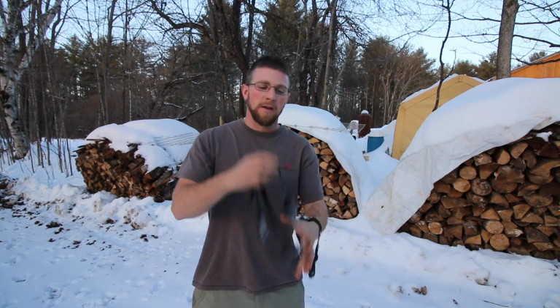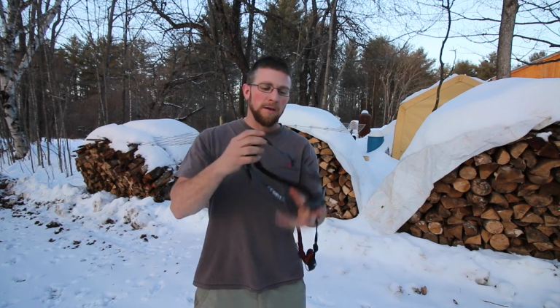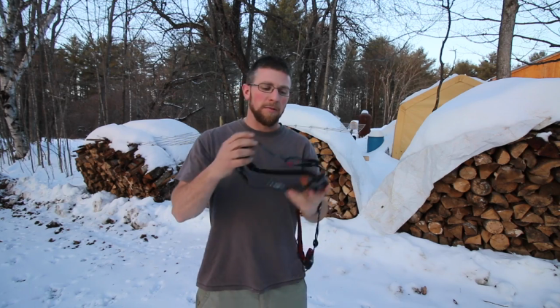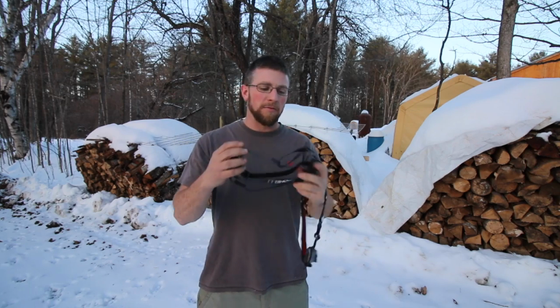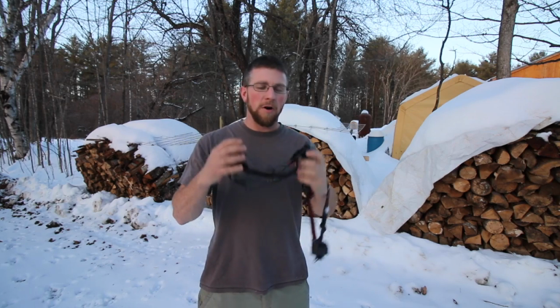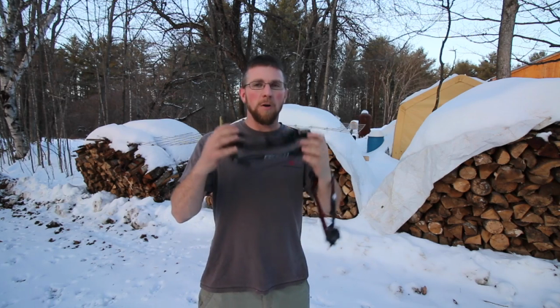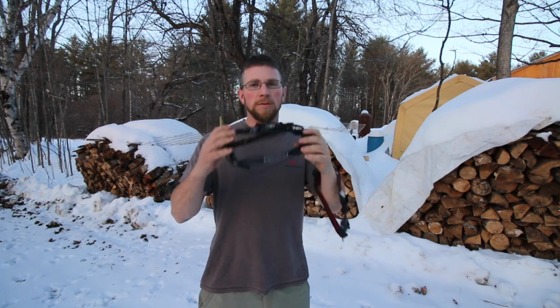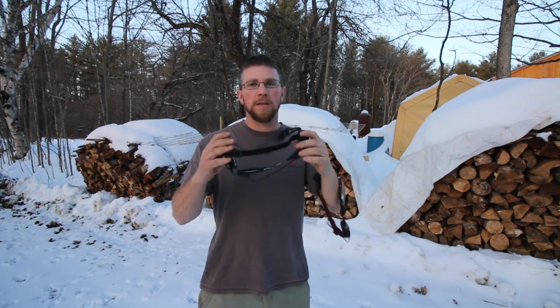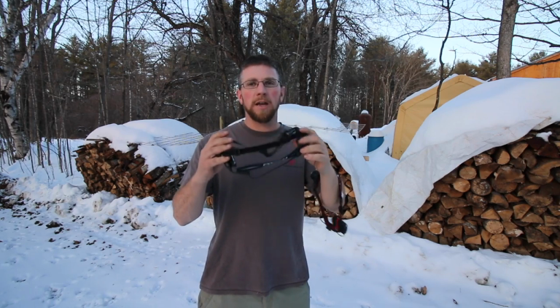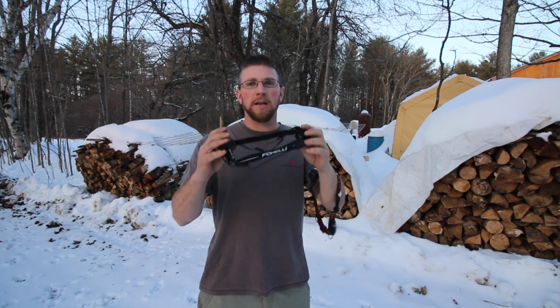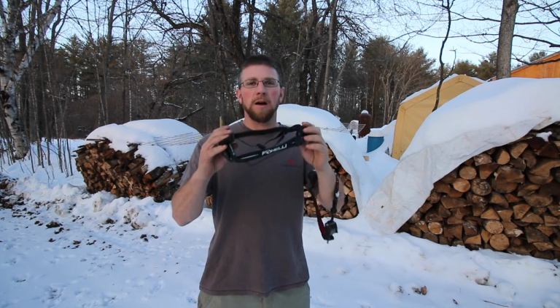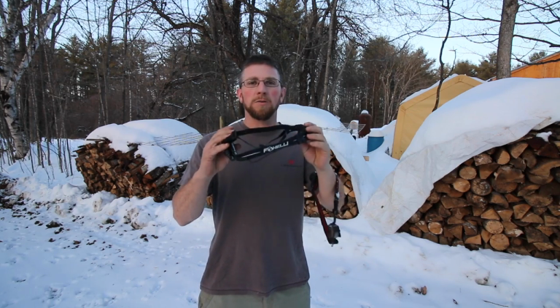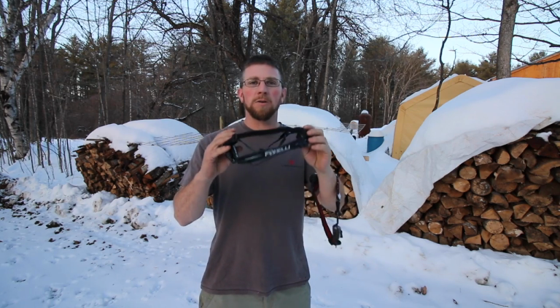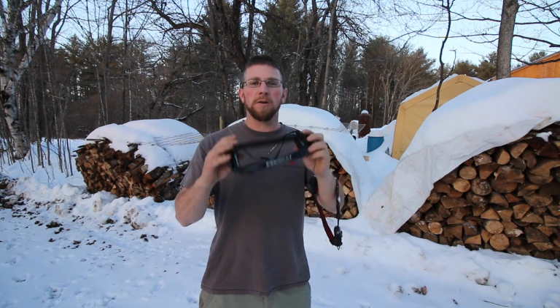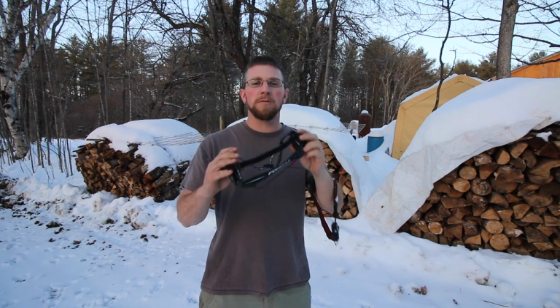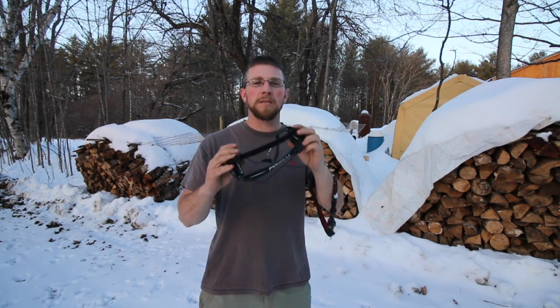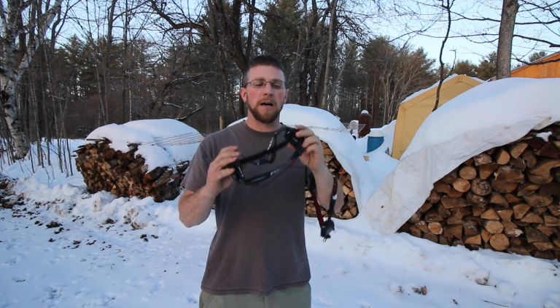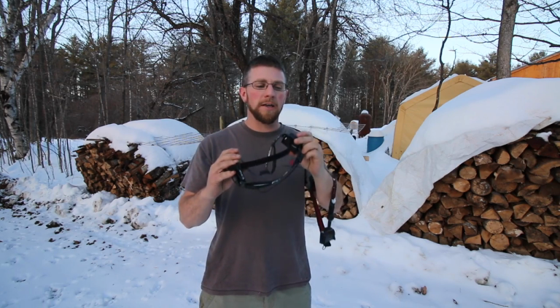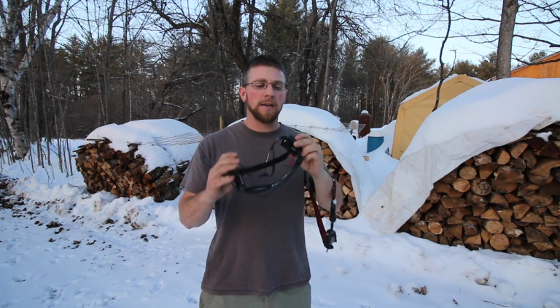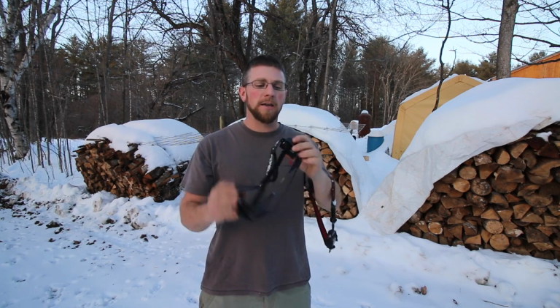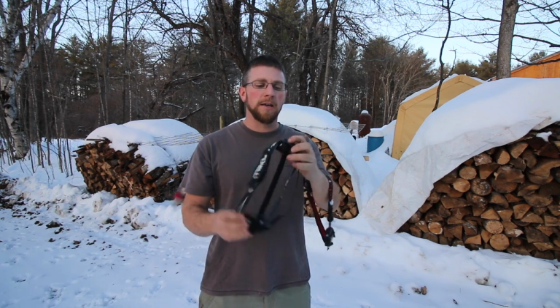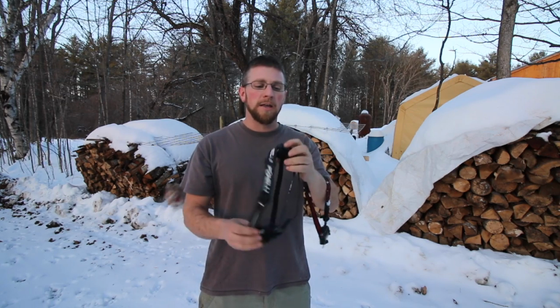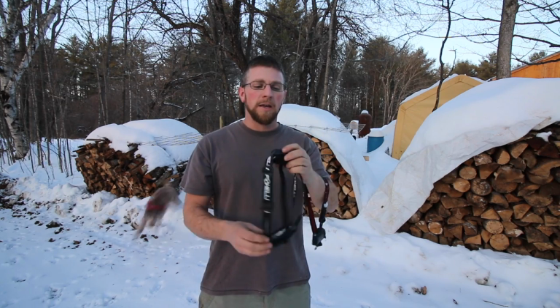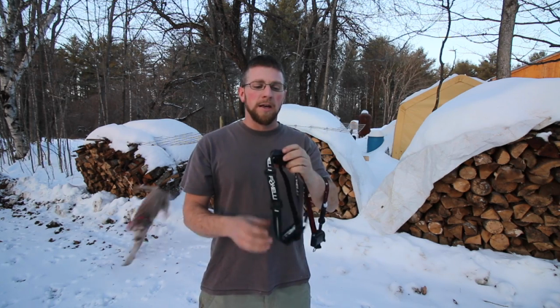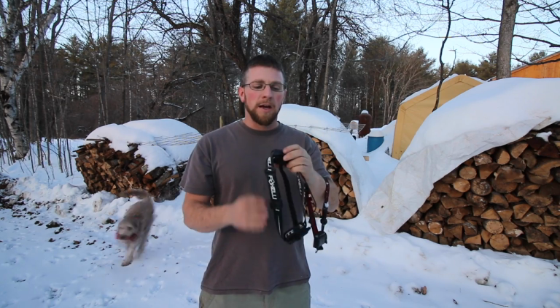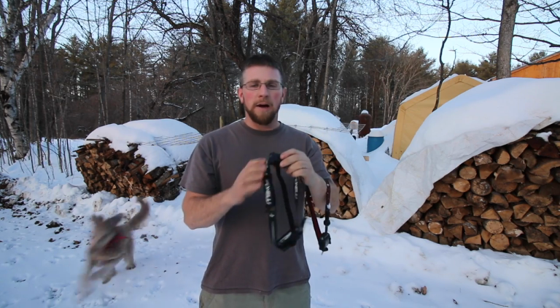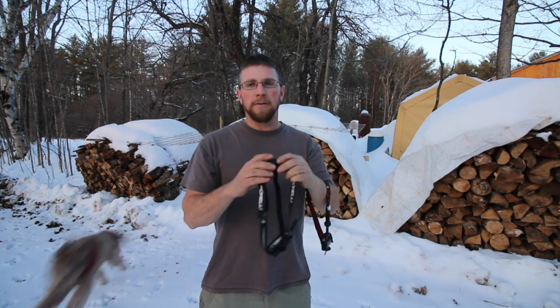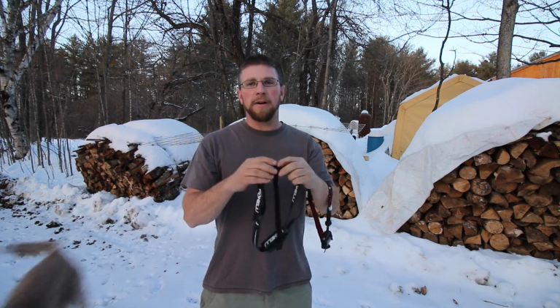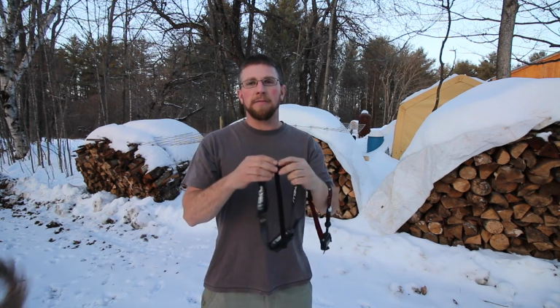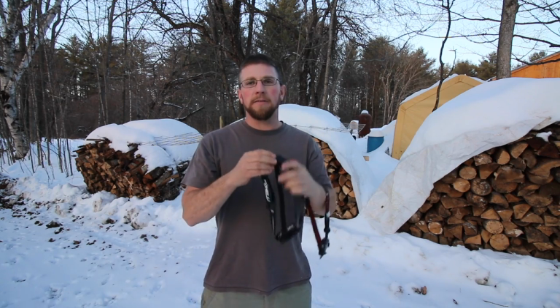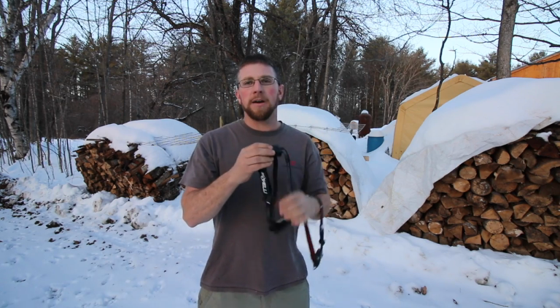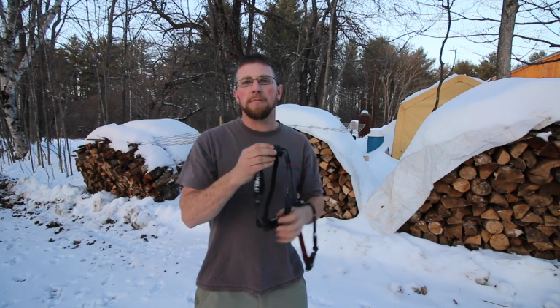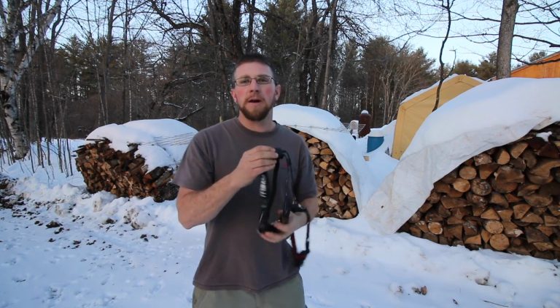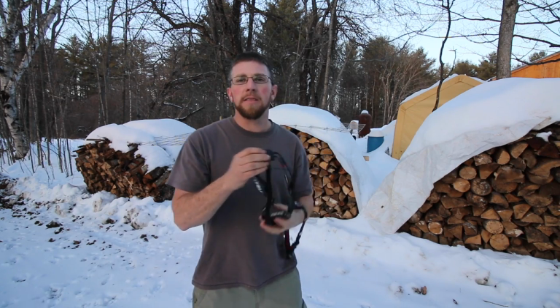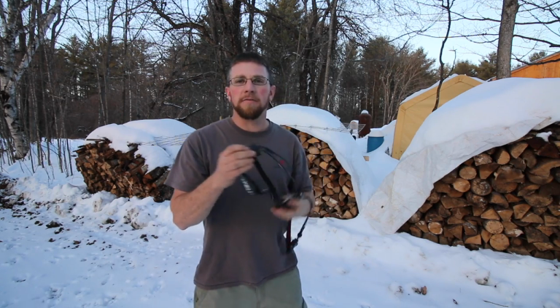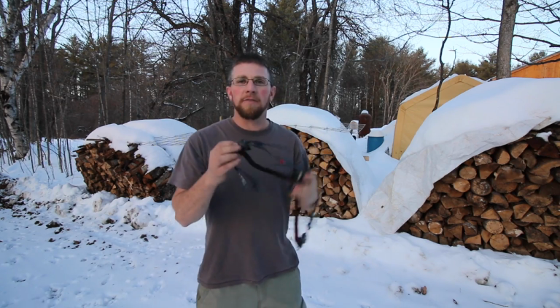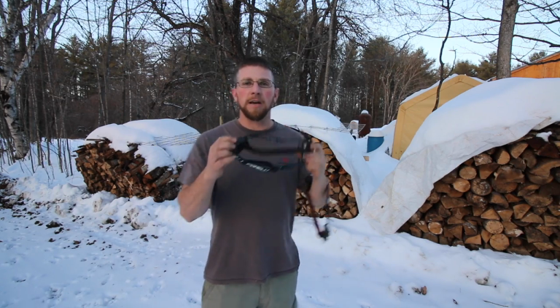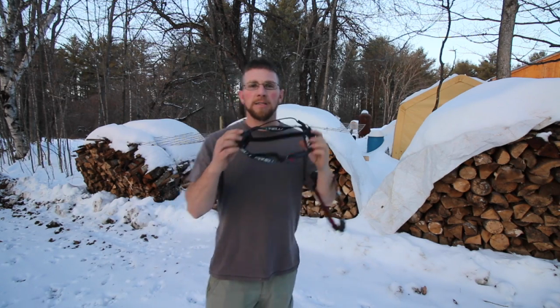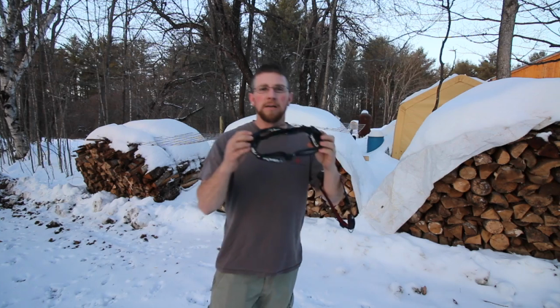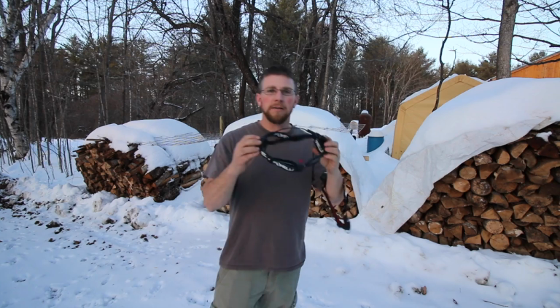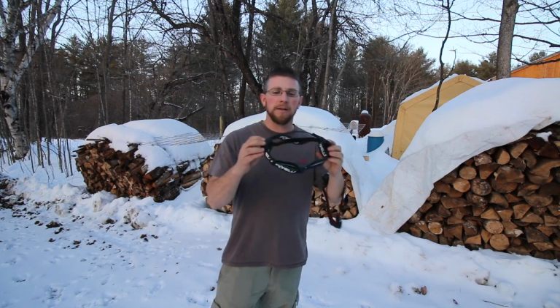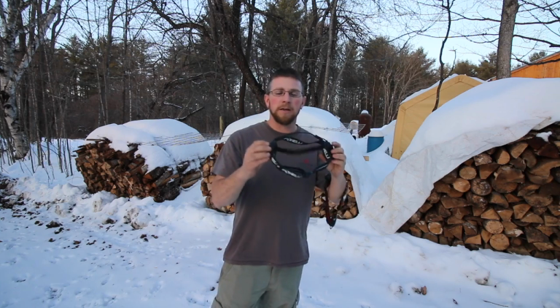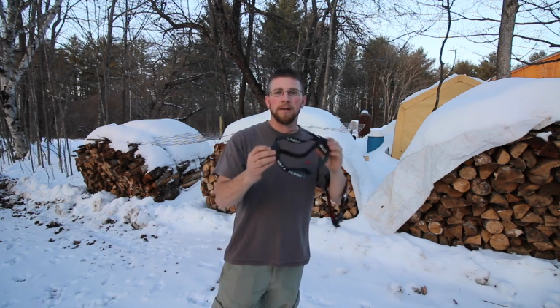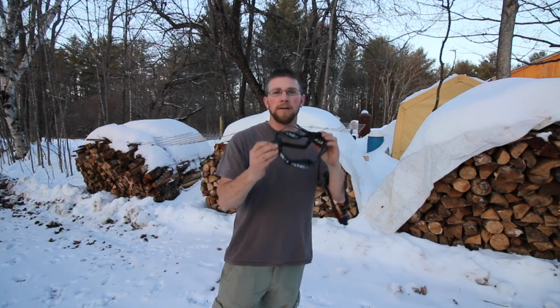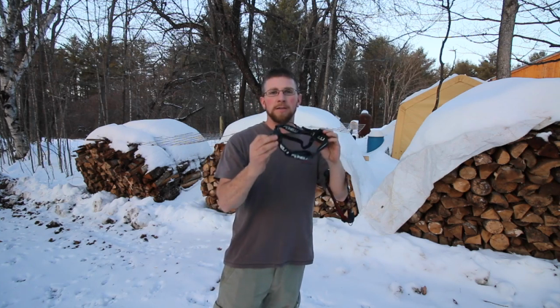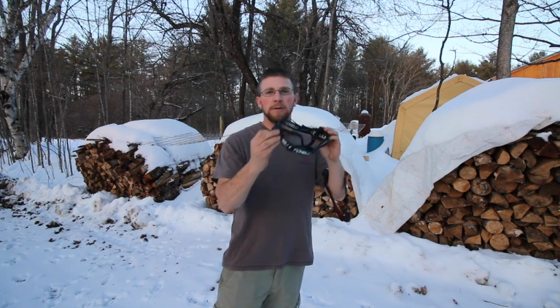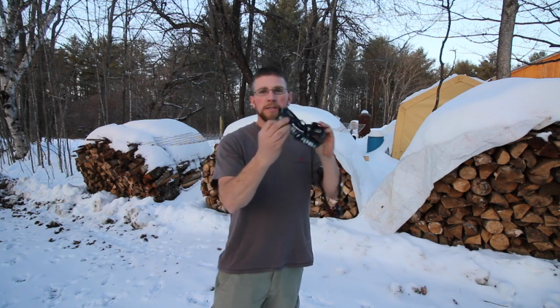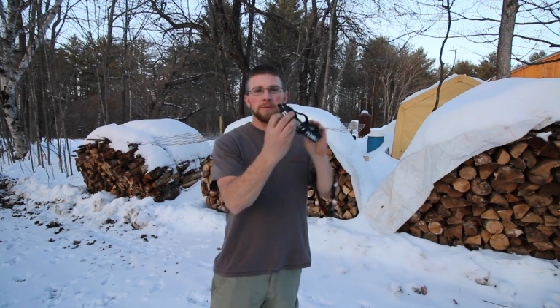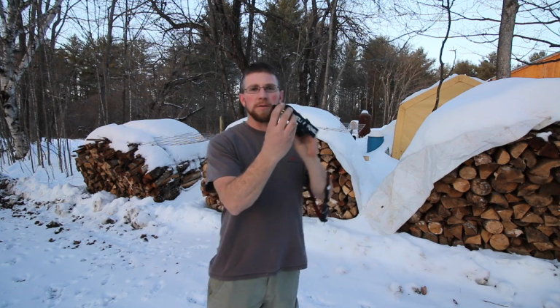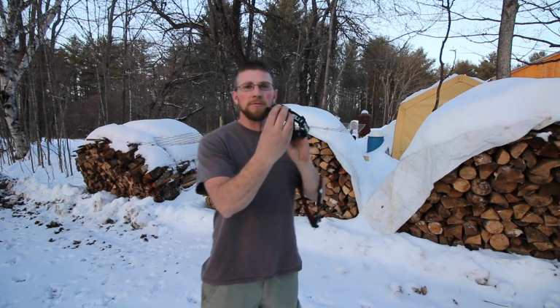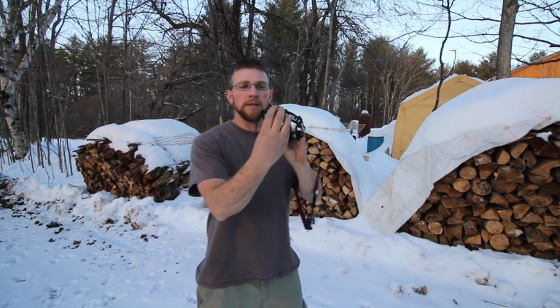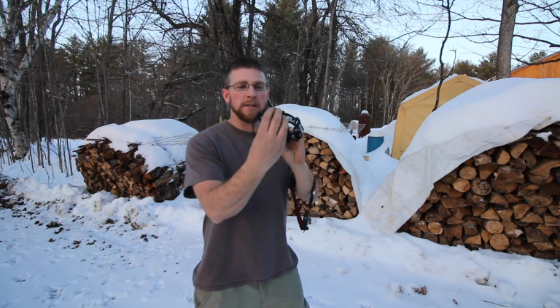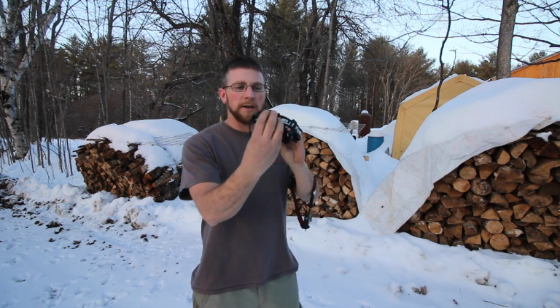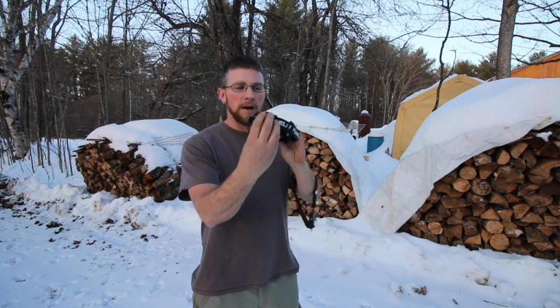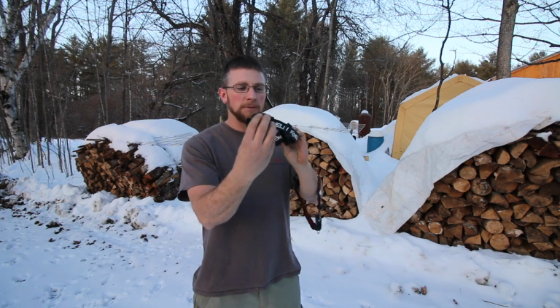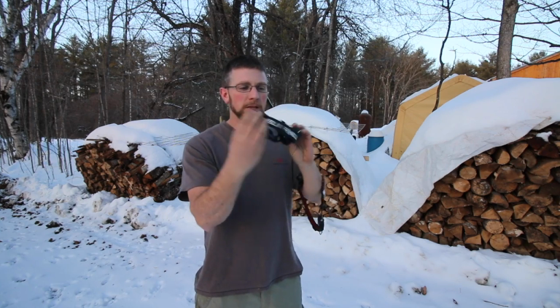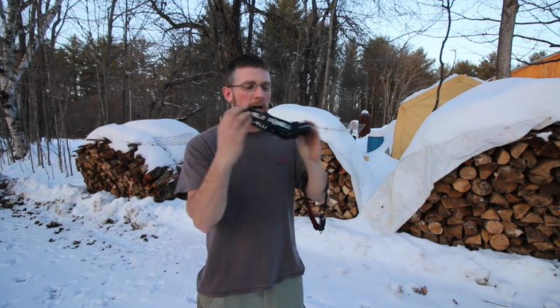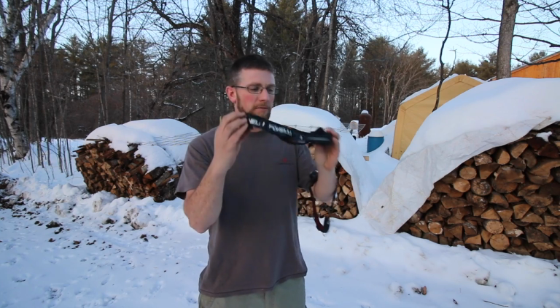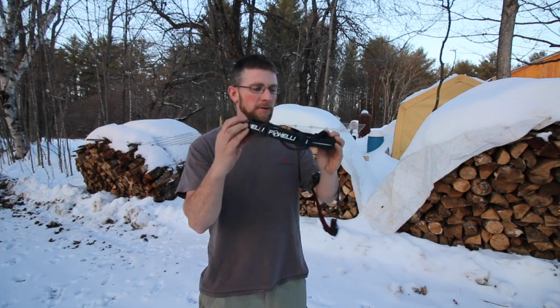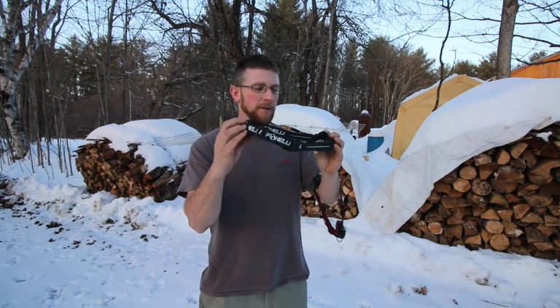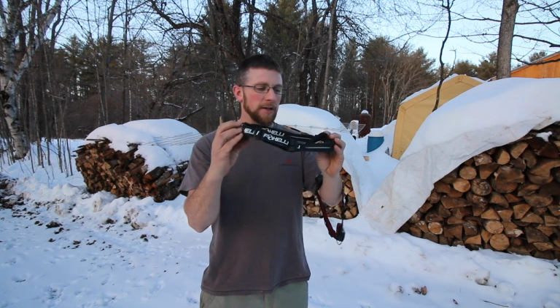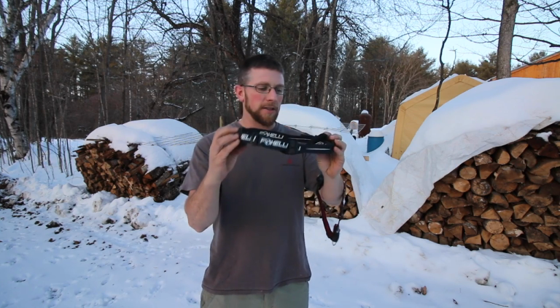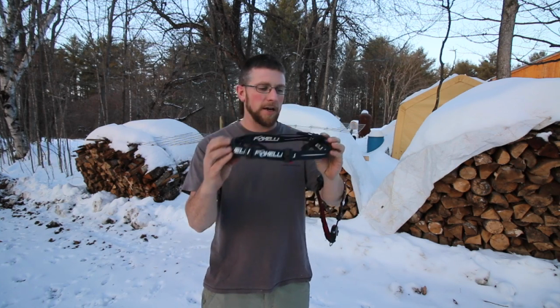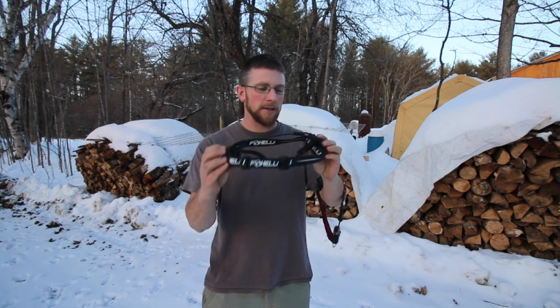For homesteading and outdoor use, hiking — I would definitely recommend the Foxelli, especially with the floodlight option. I really like that.